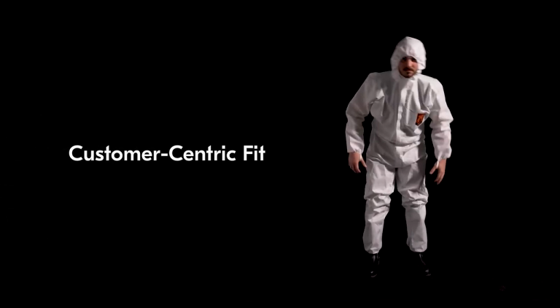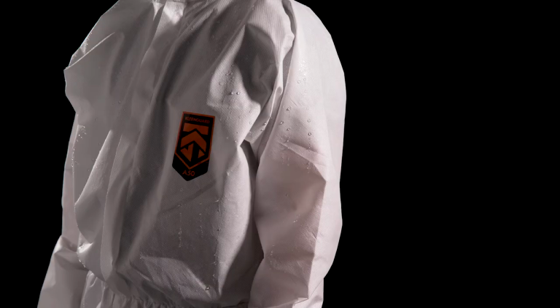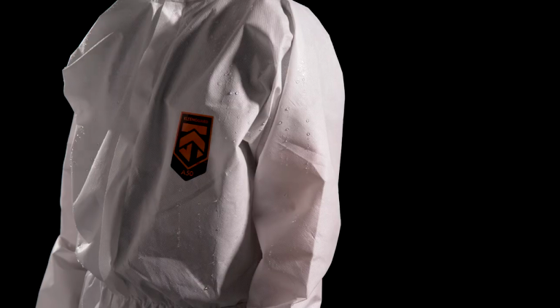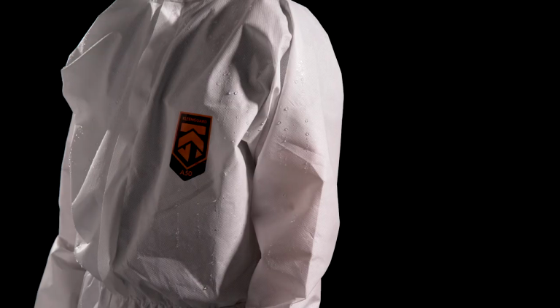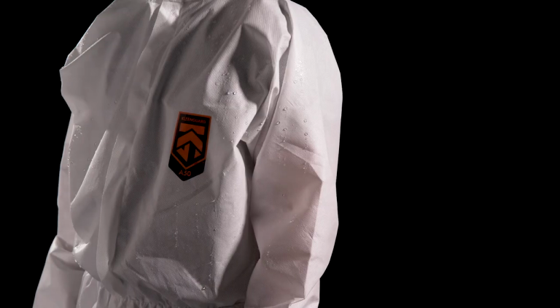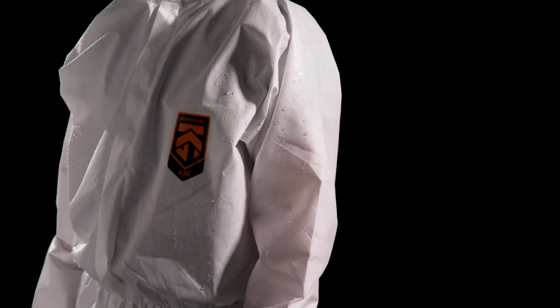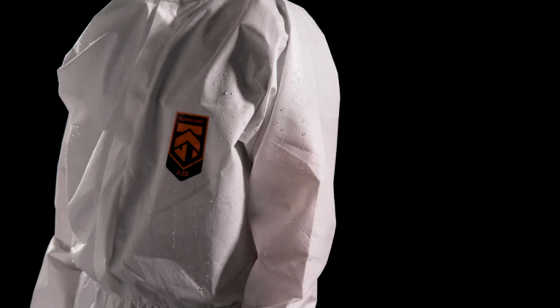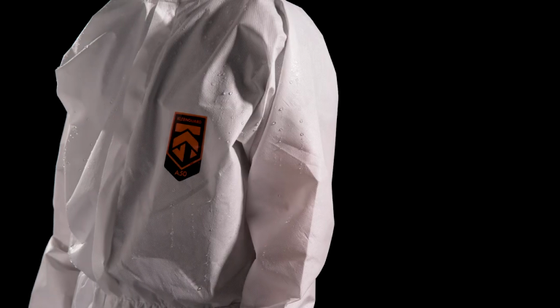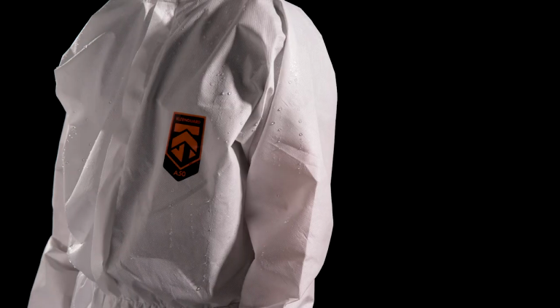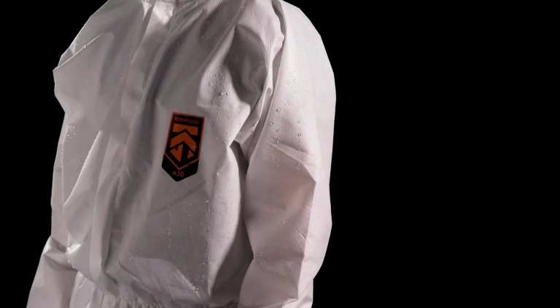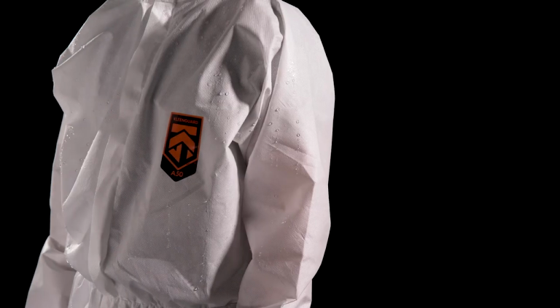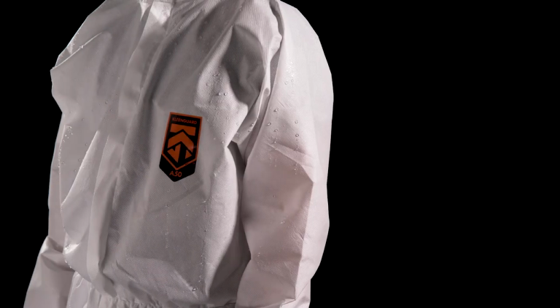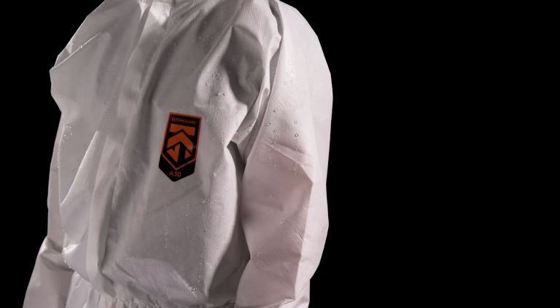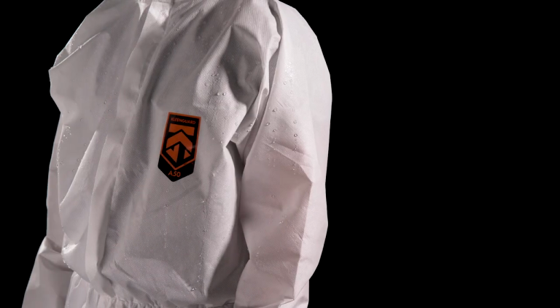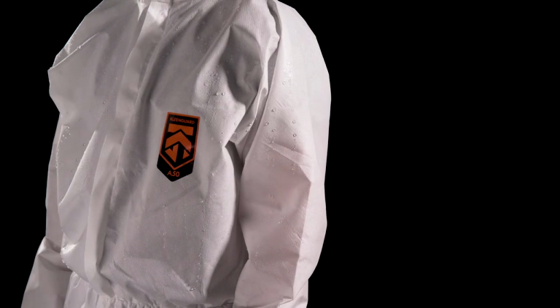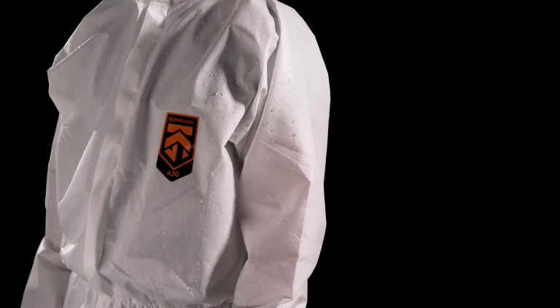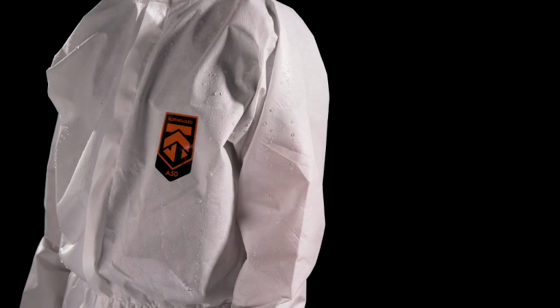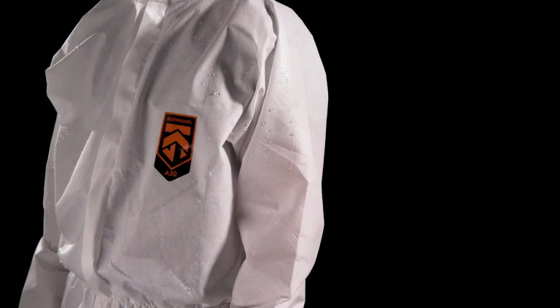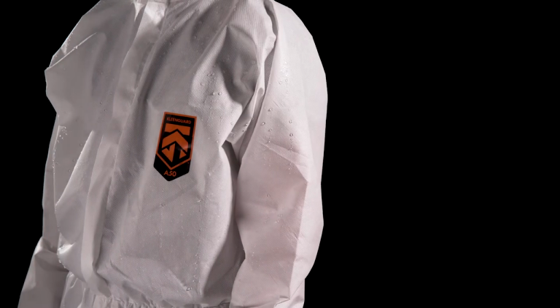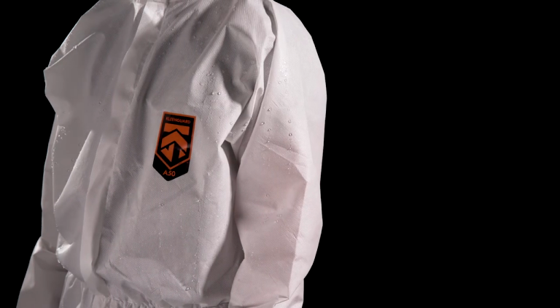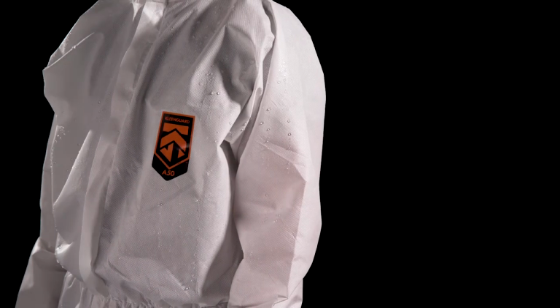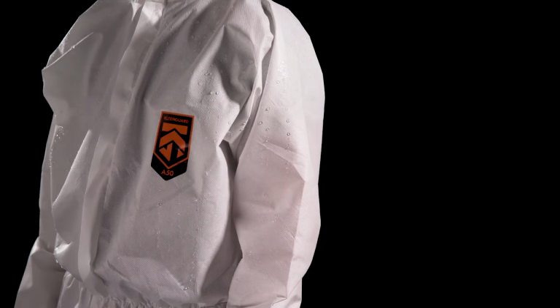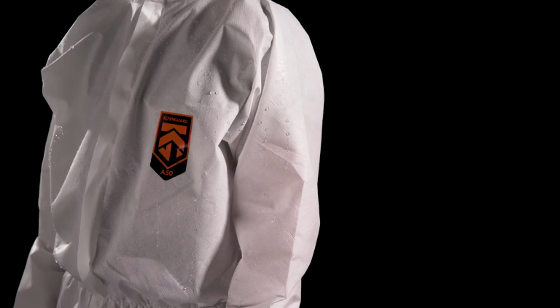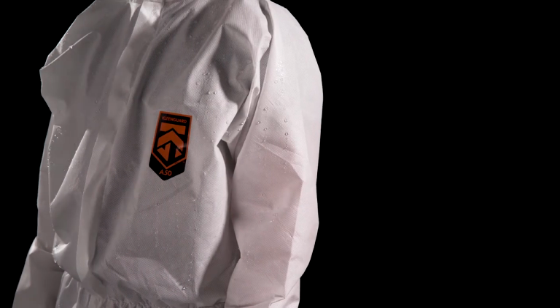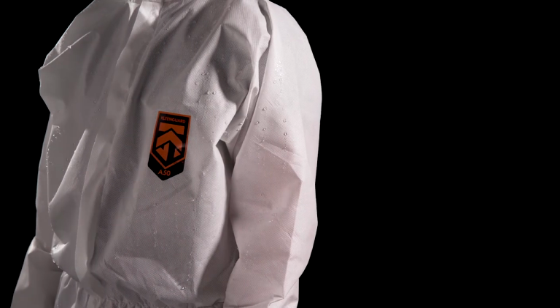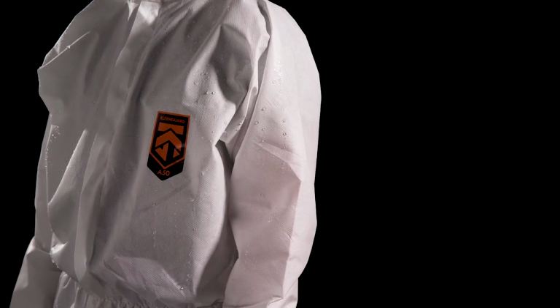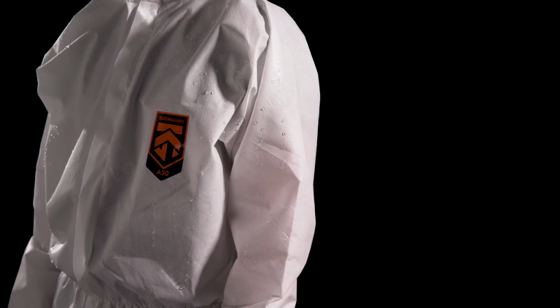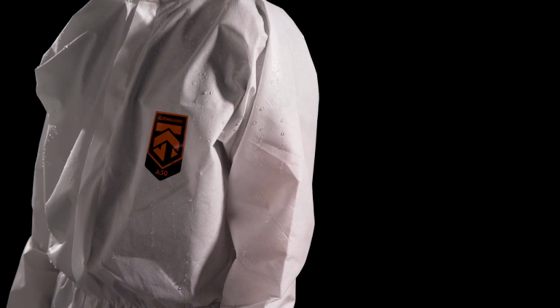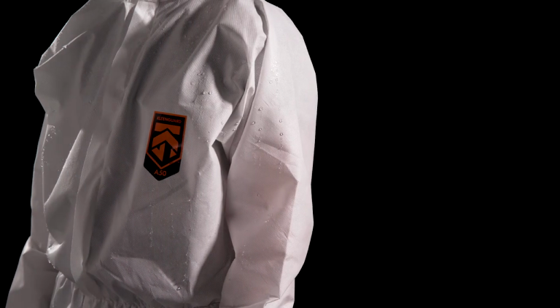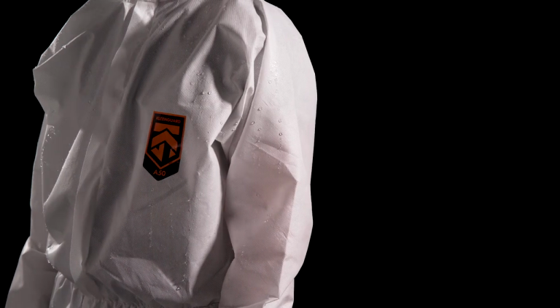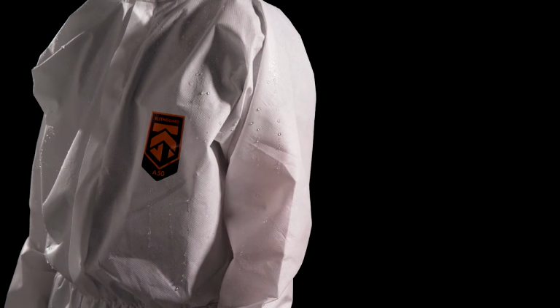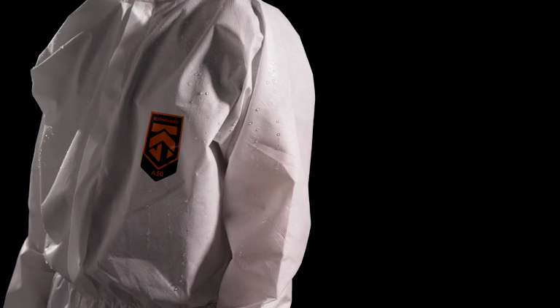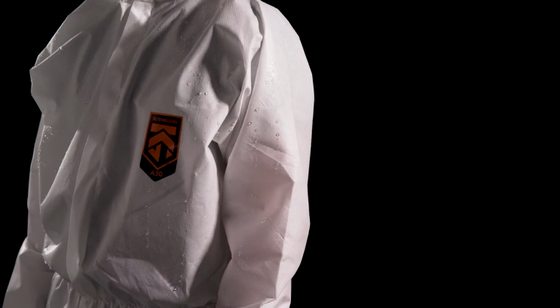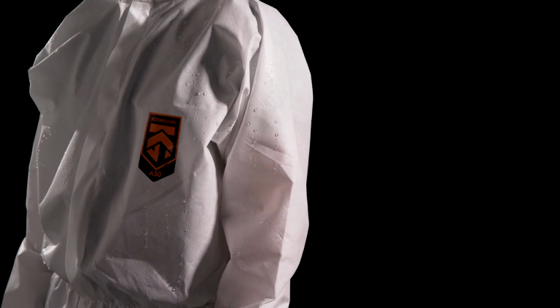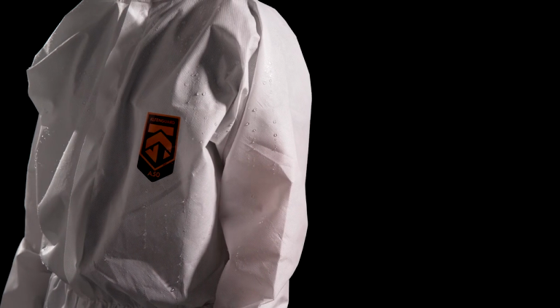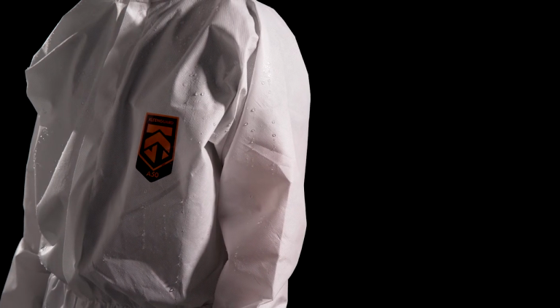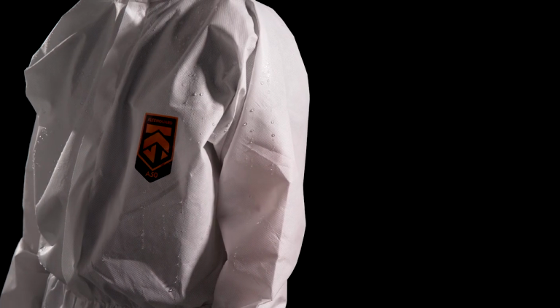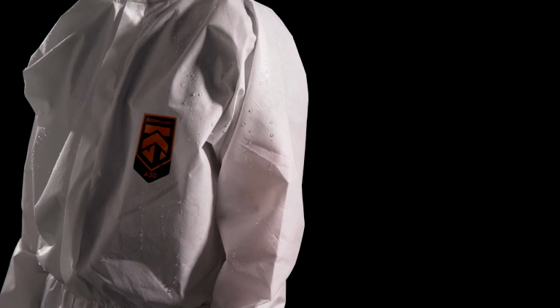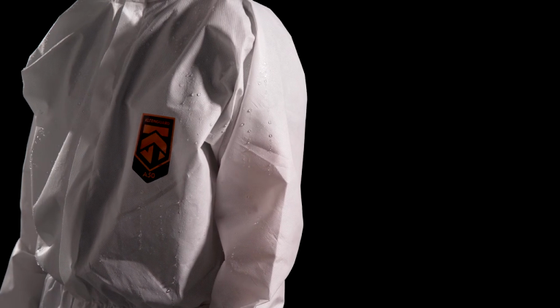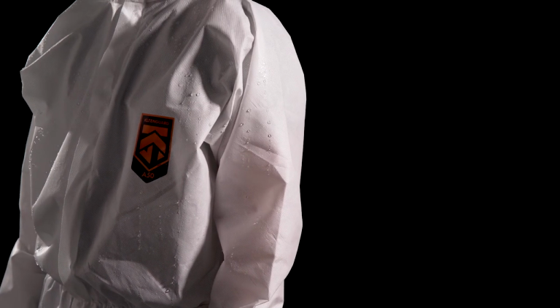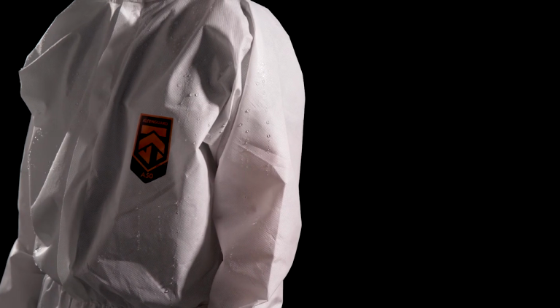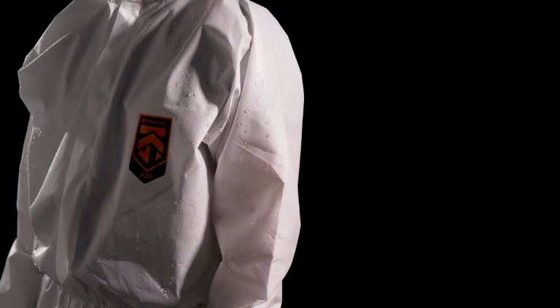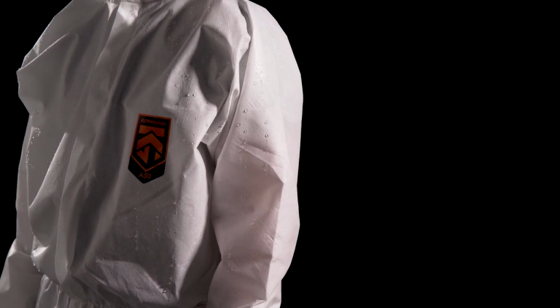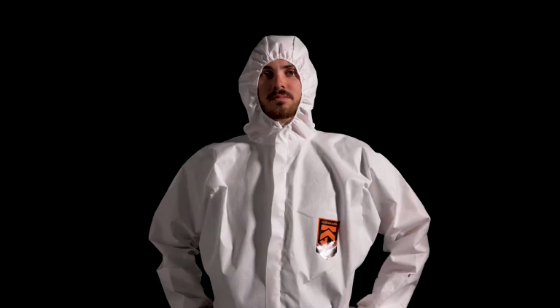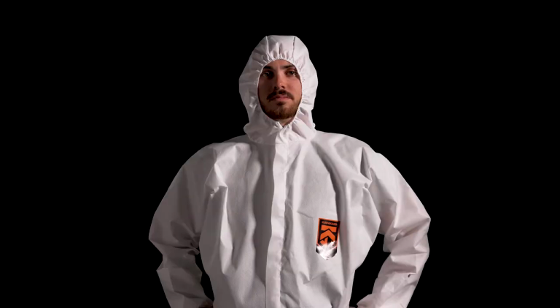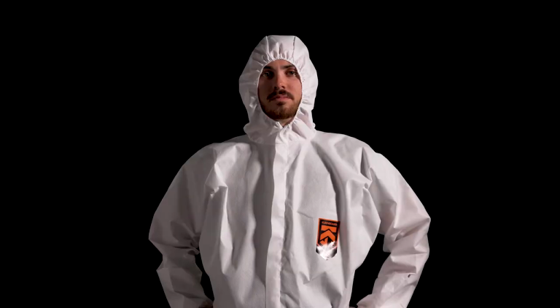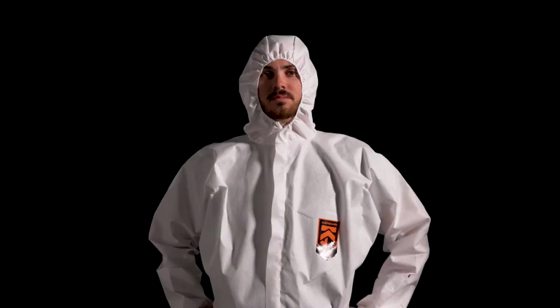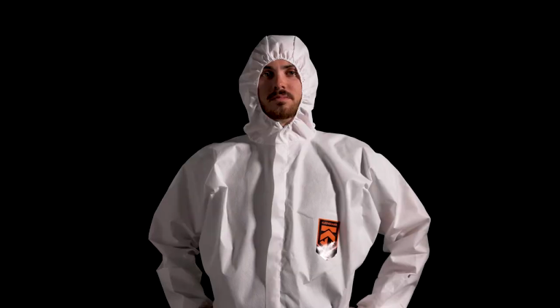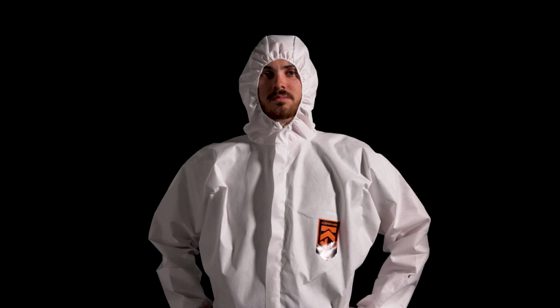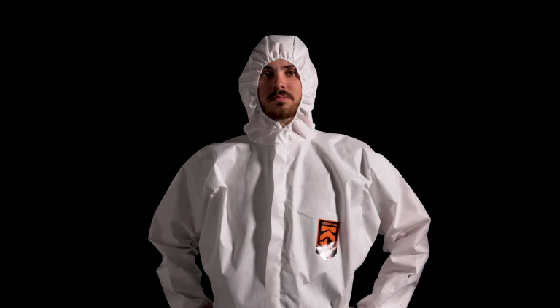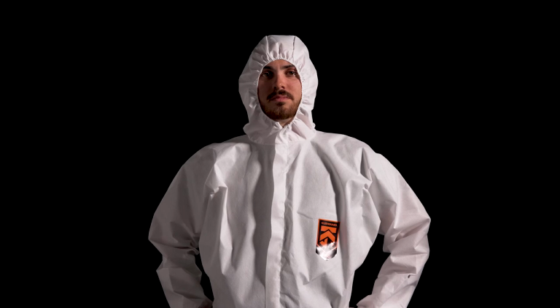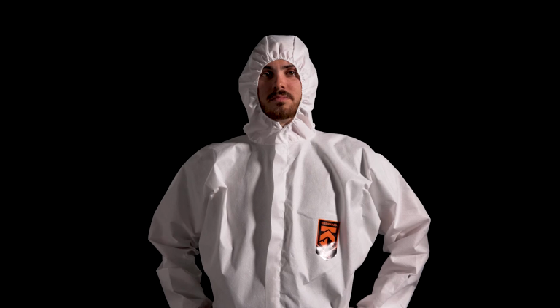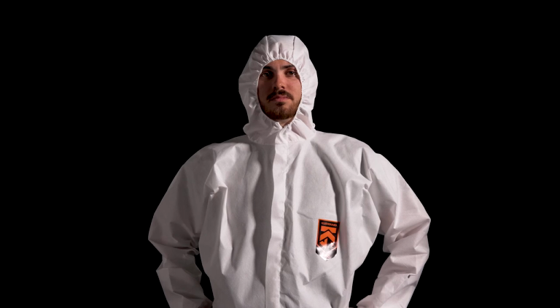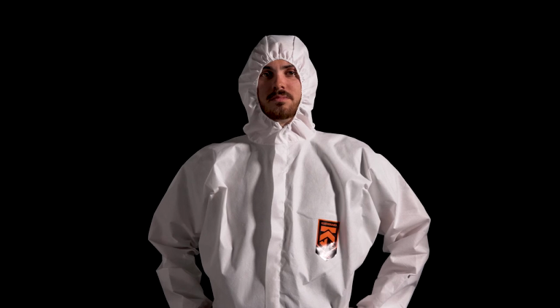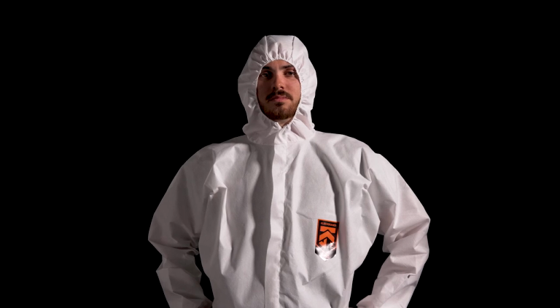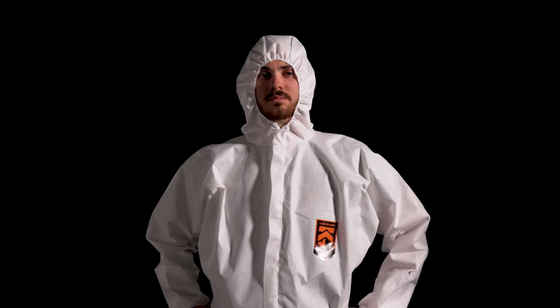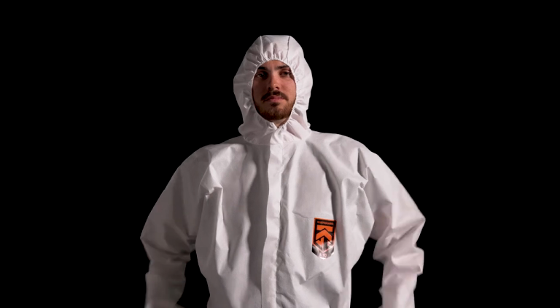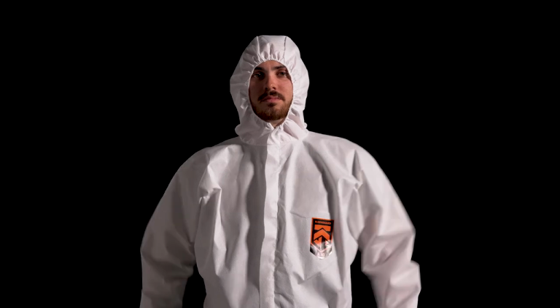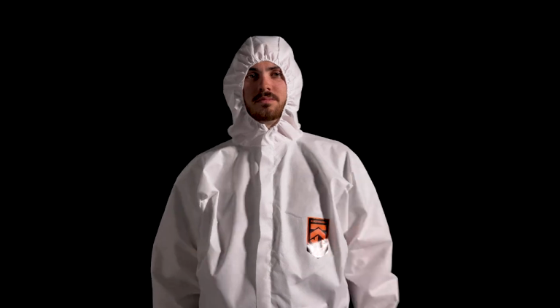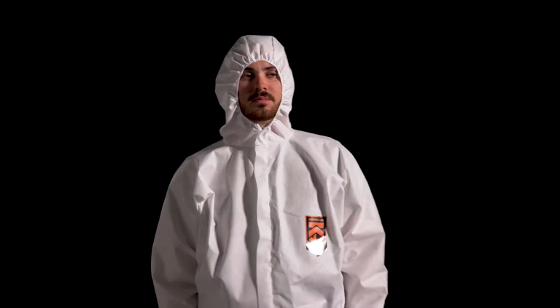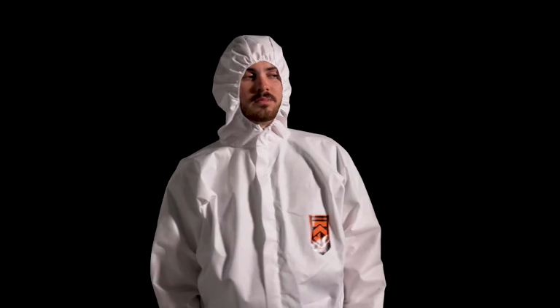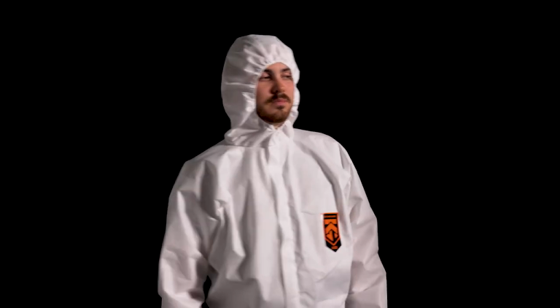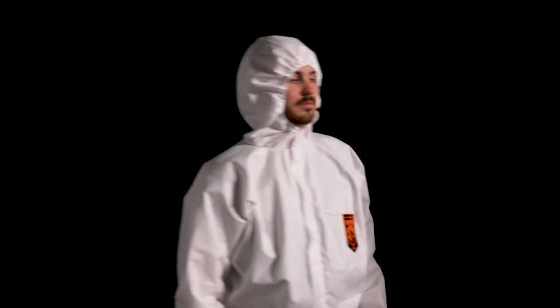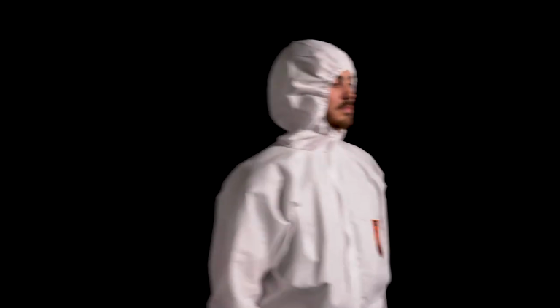The A50 coverall is ideal for those looking for breathability with protection against particles and liquid splash.